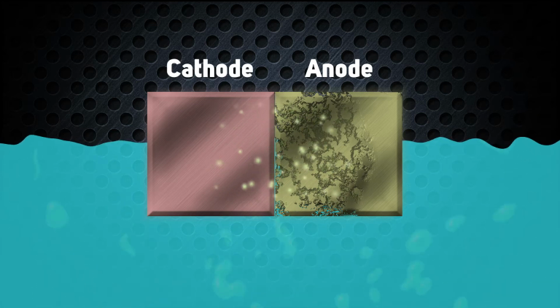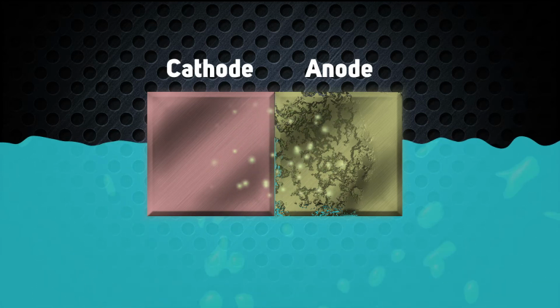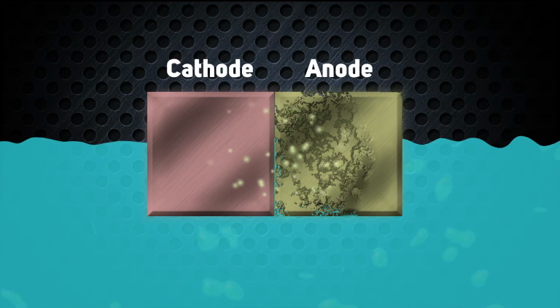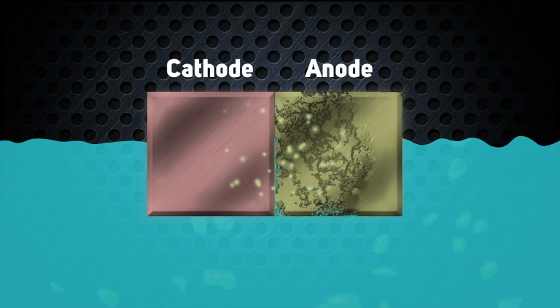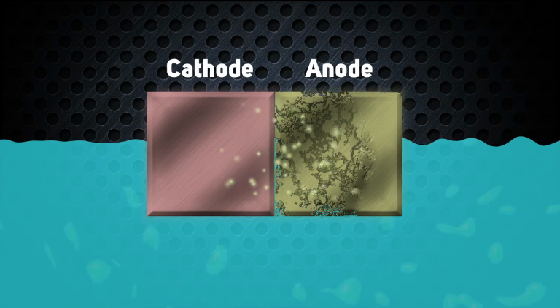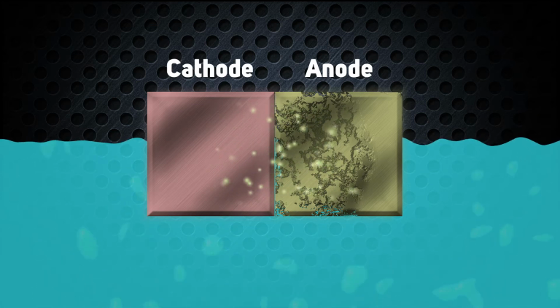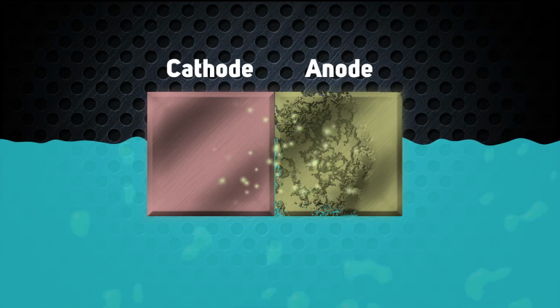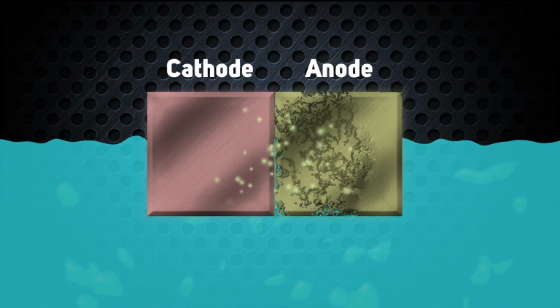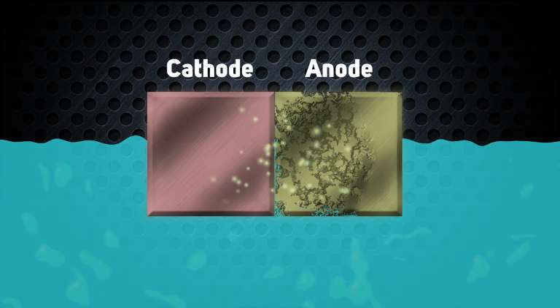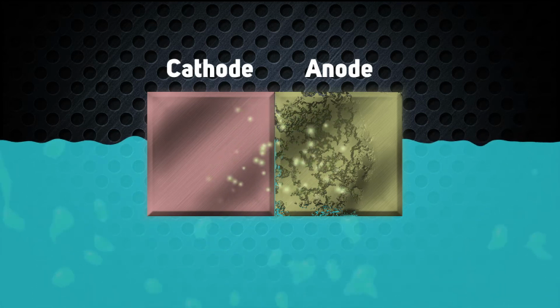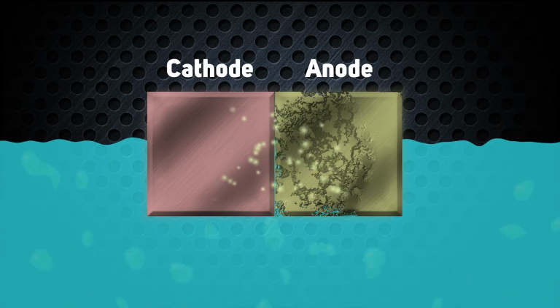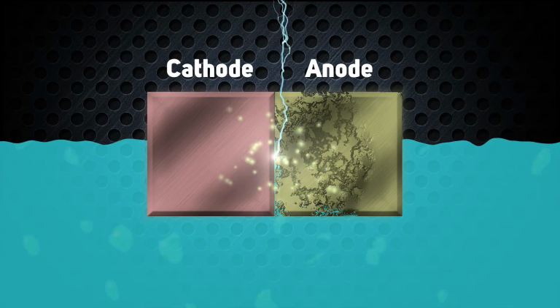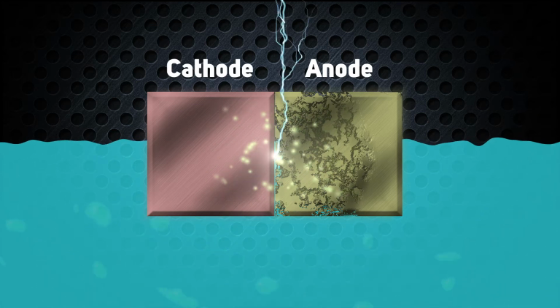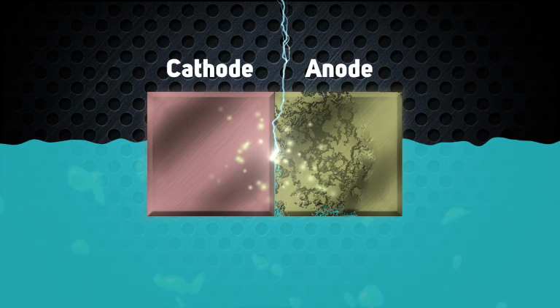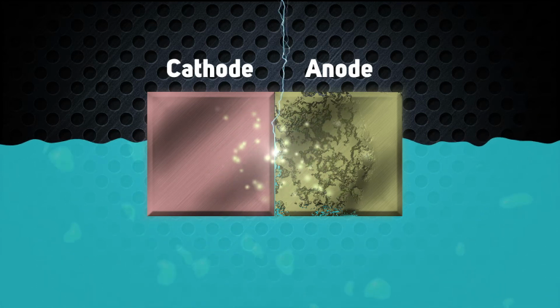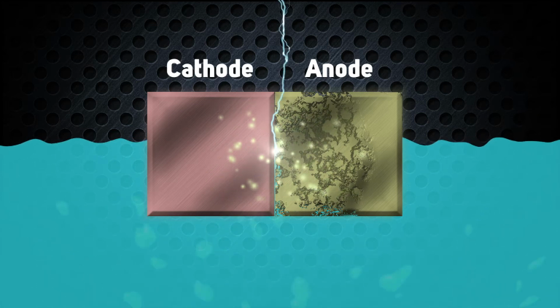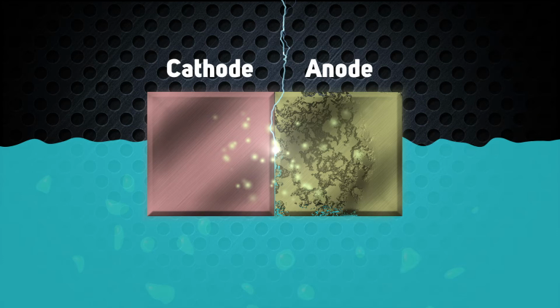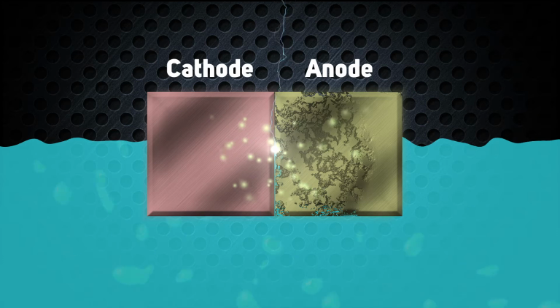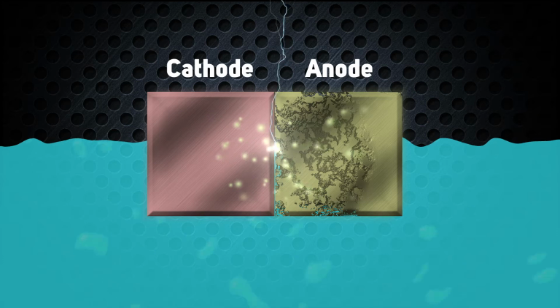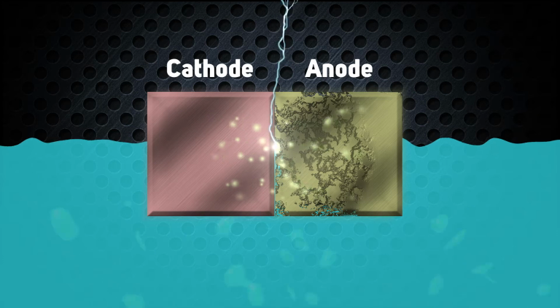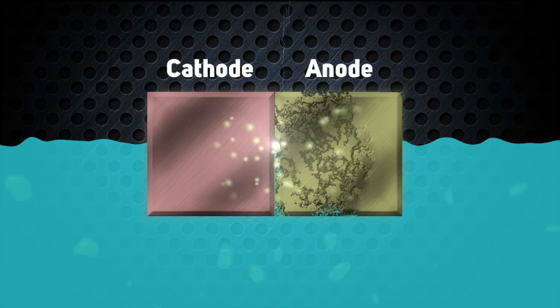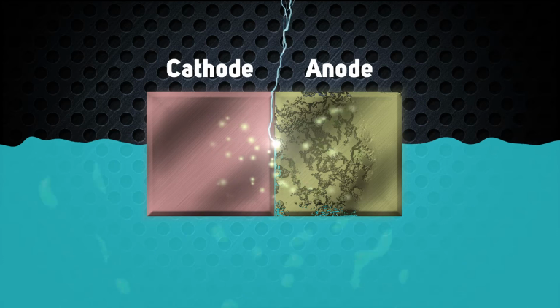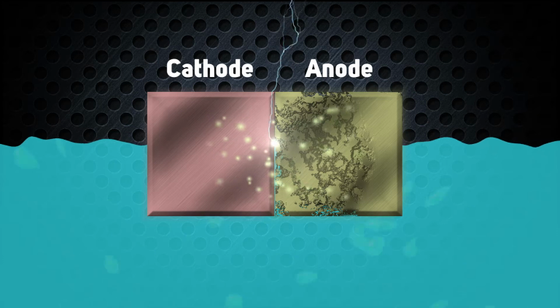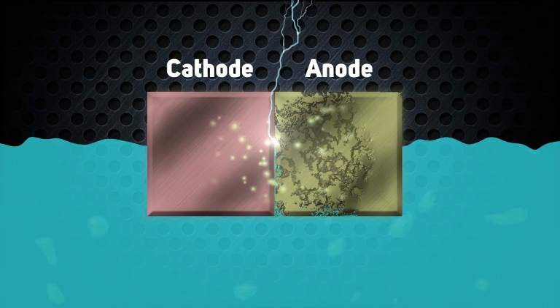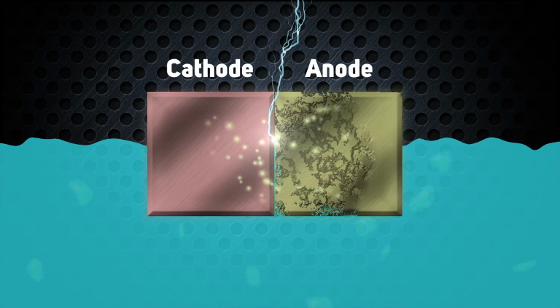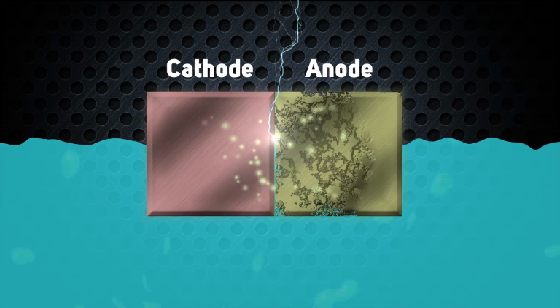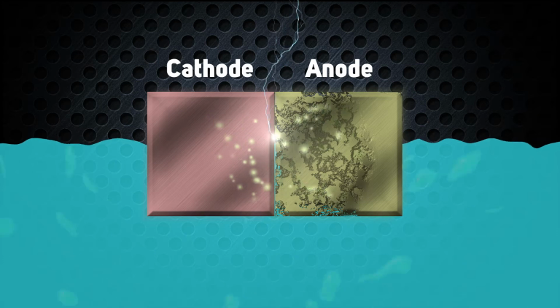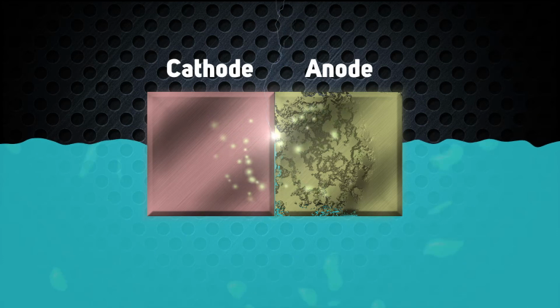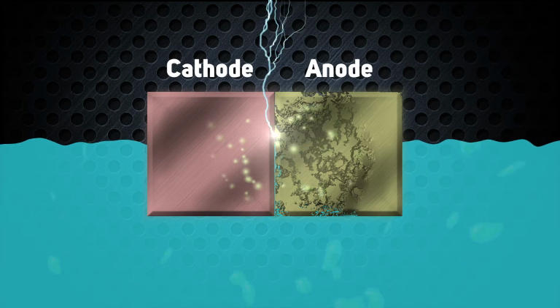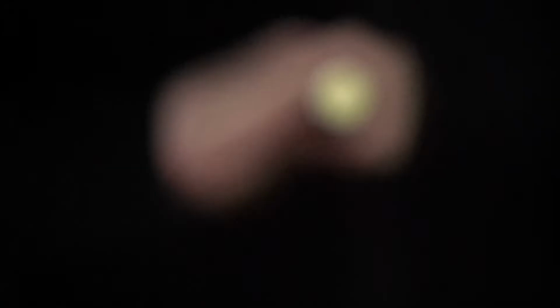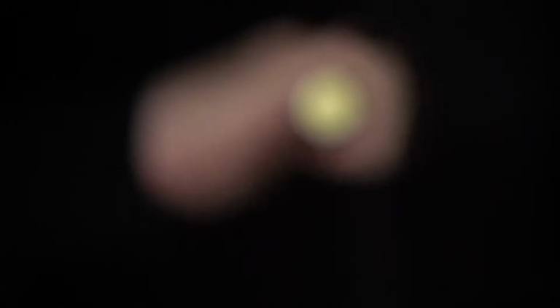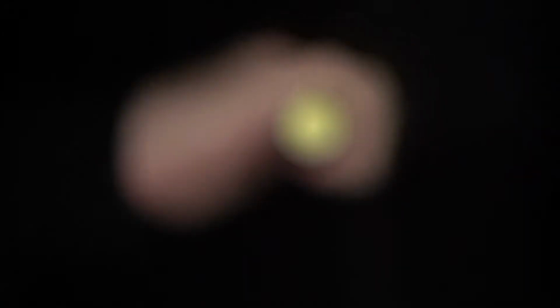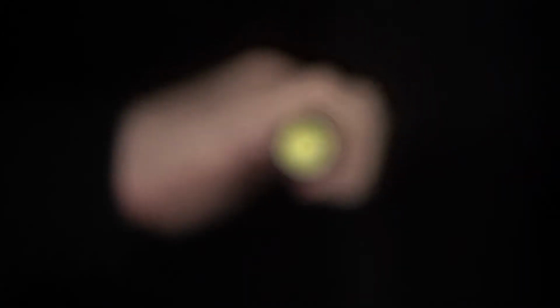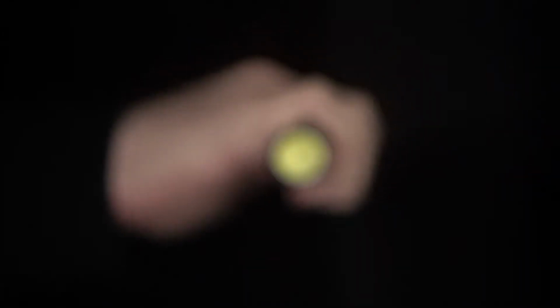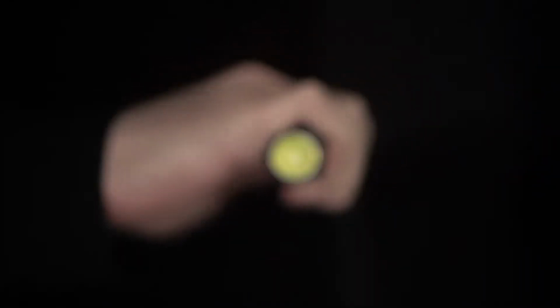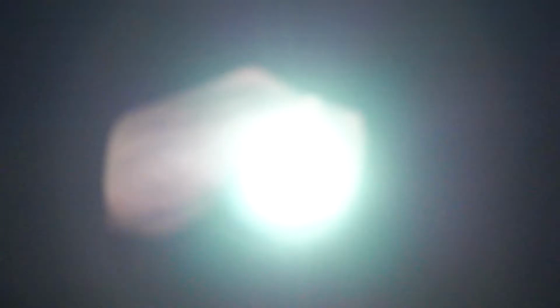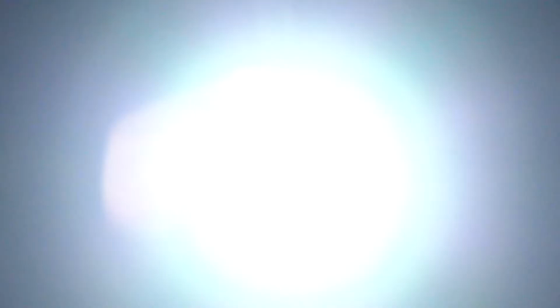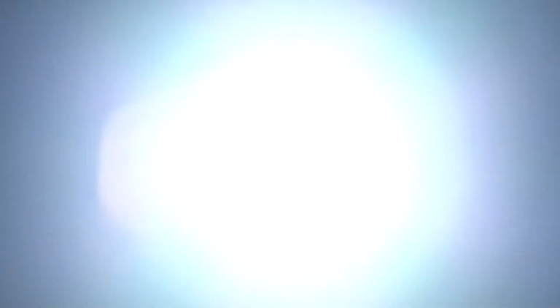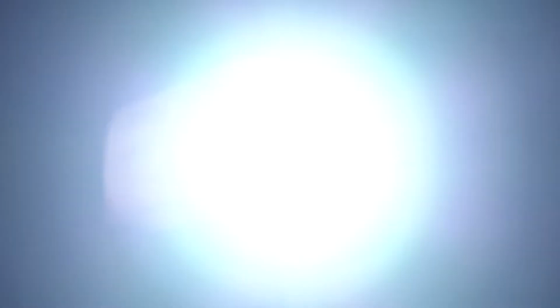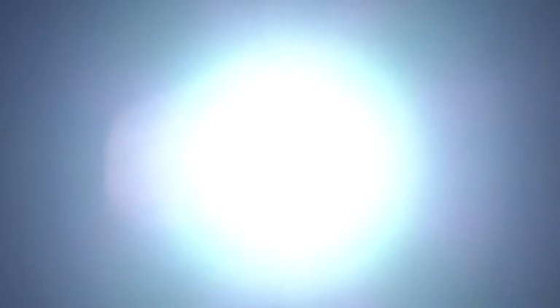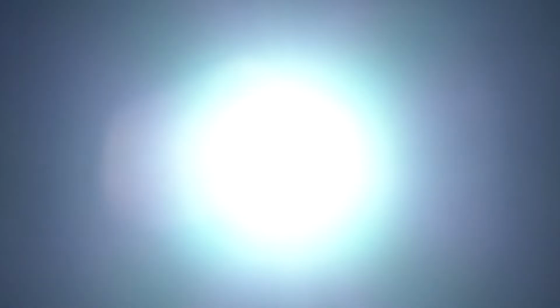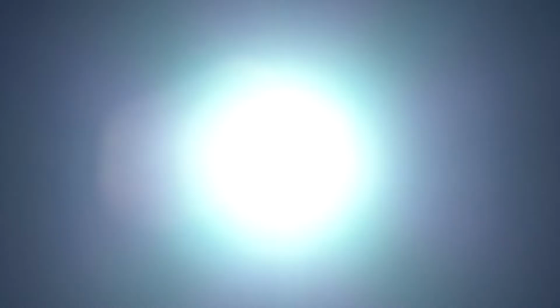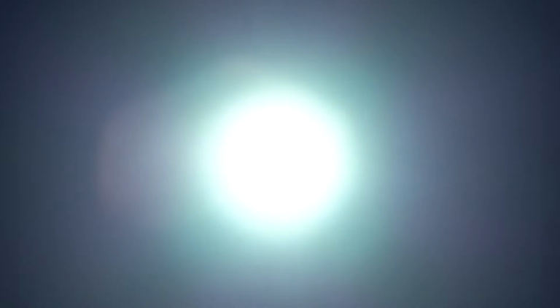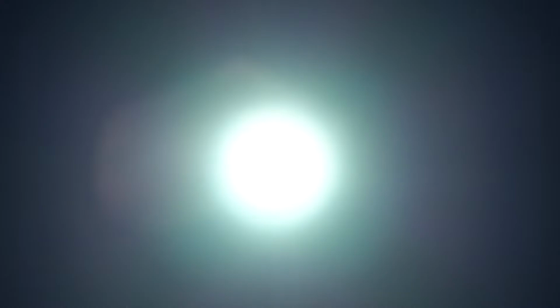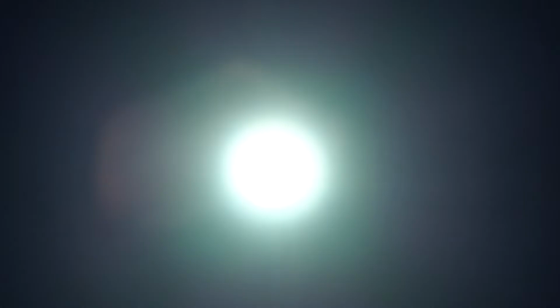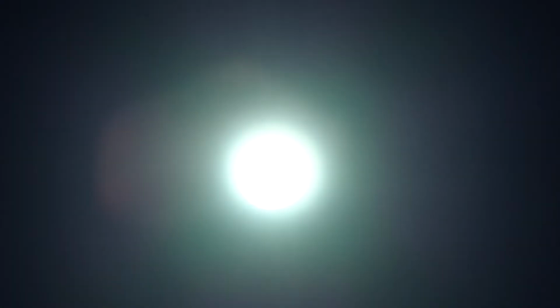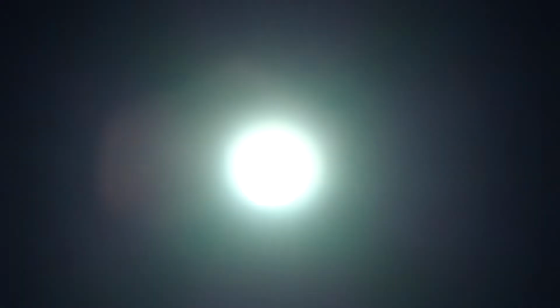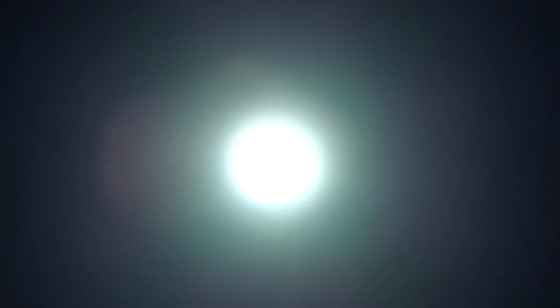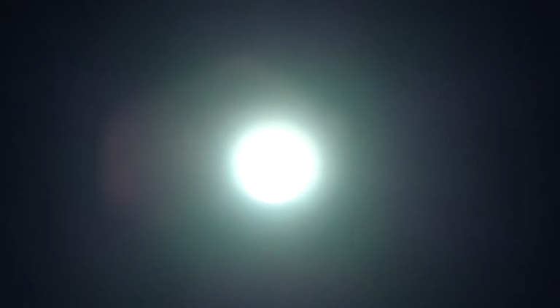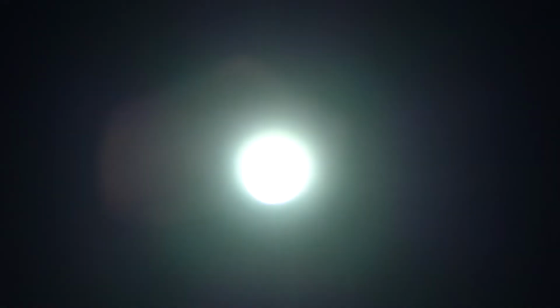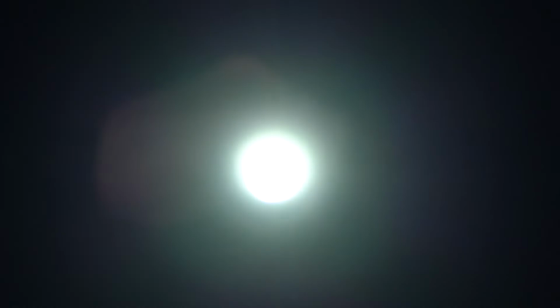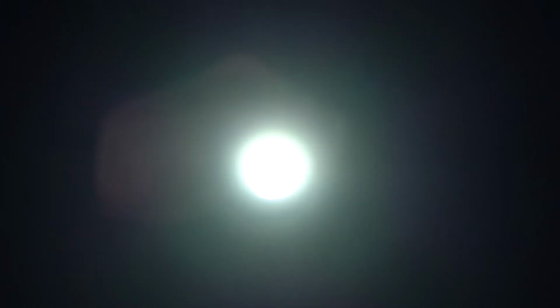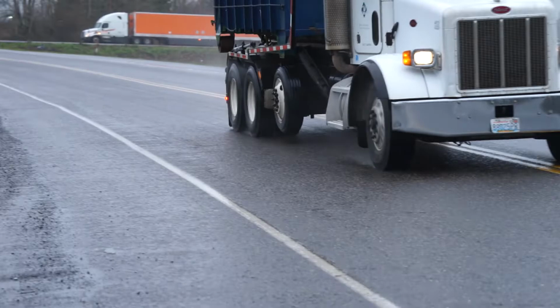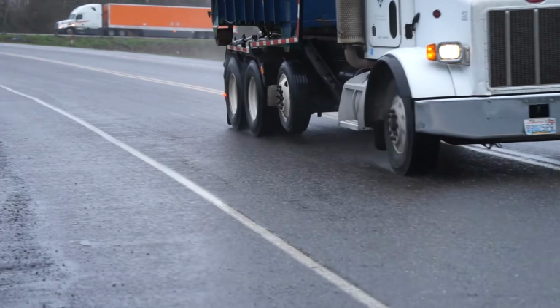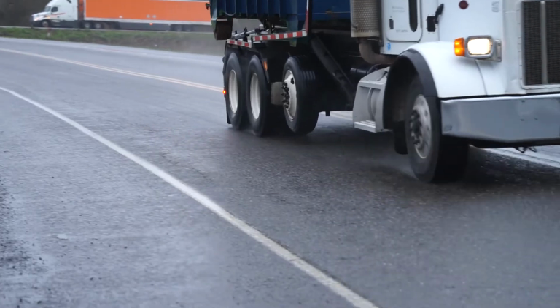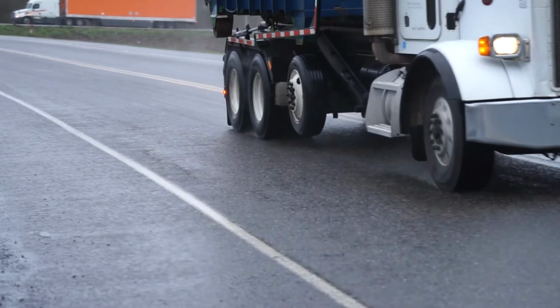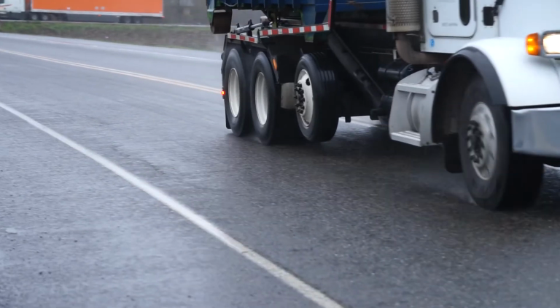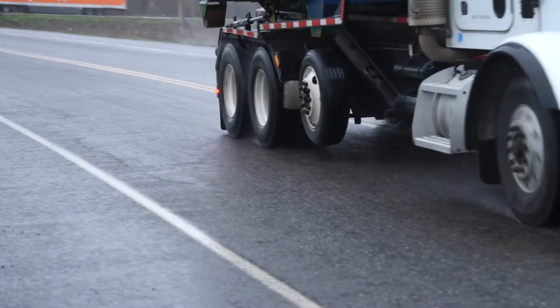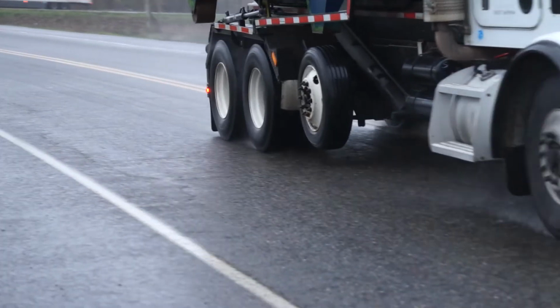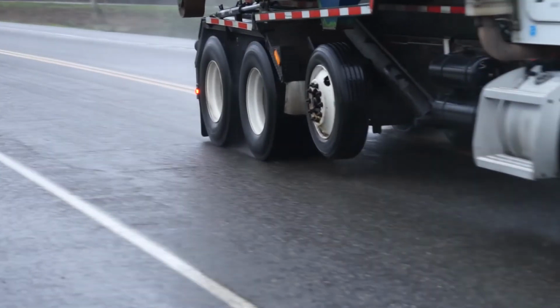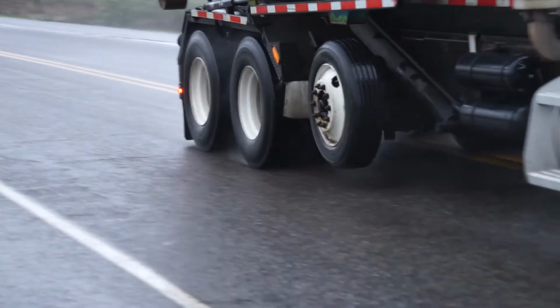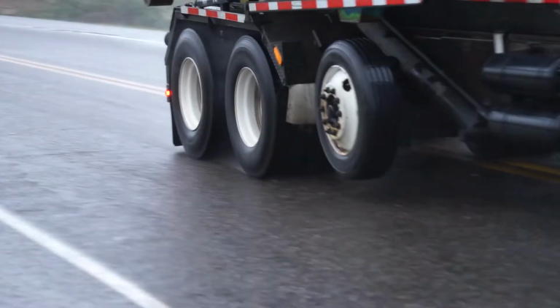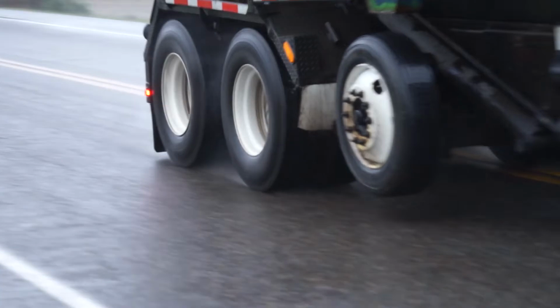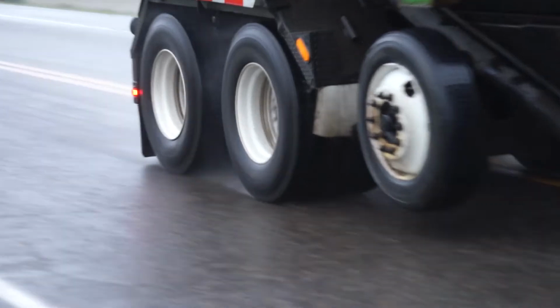The byproduct of this exchange of electrons is electricity, which is great if you're building a flashlight, but not so much when you're building a truck.